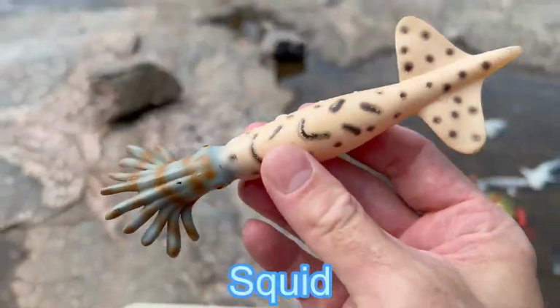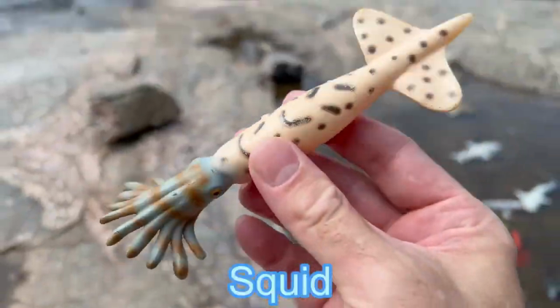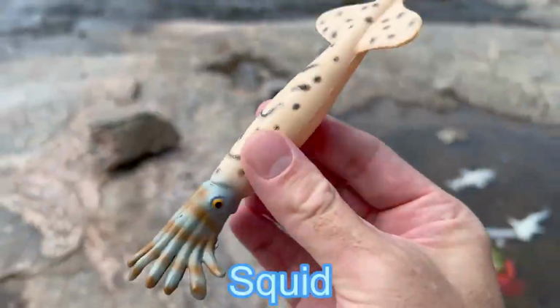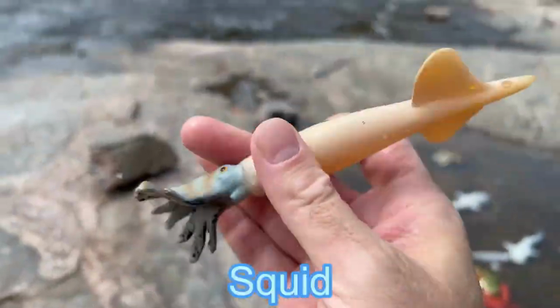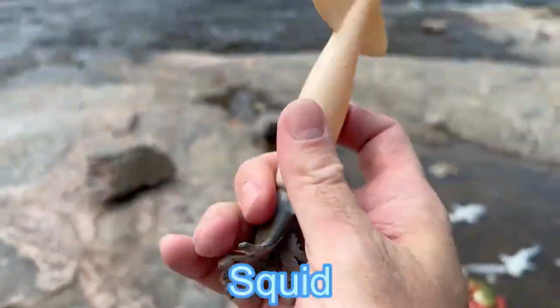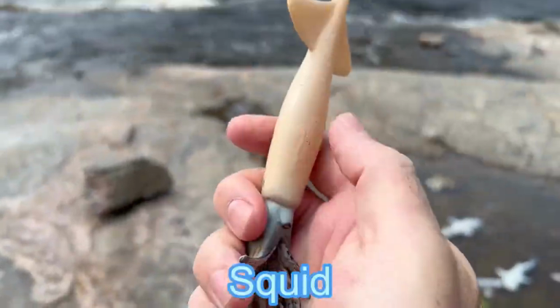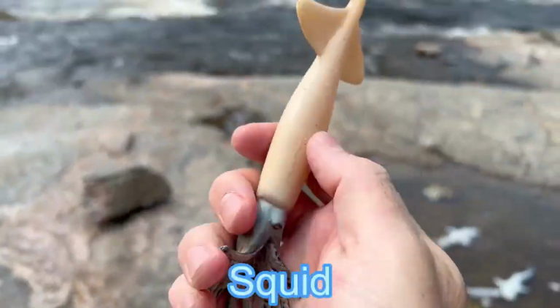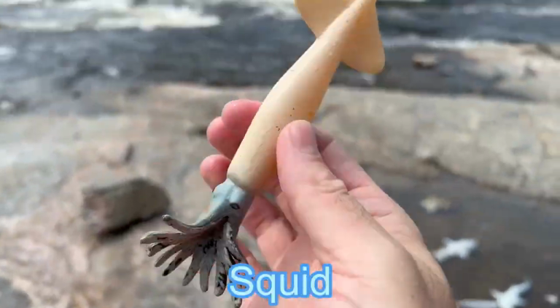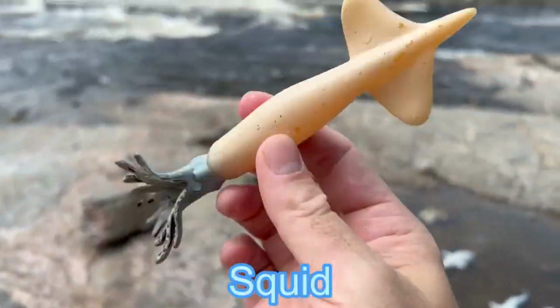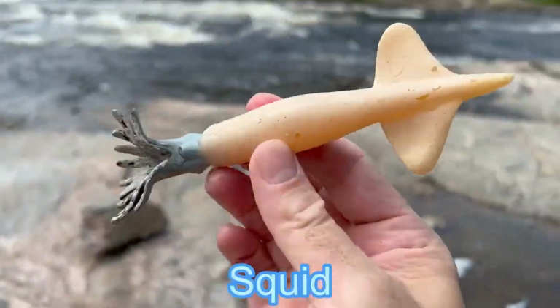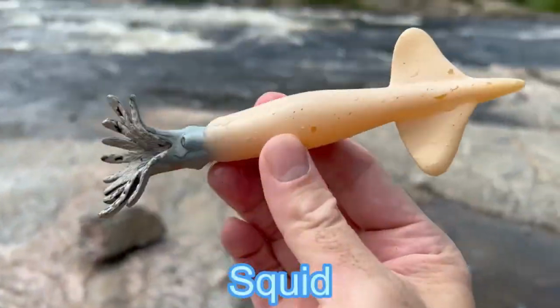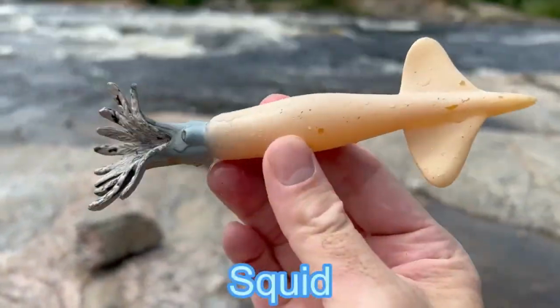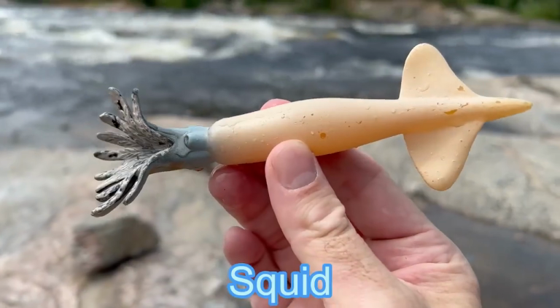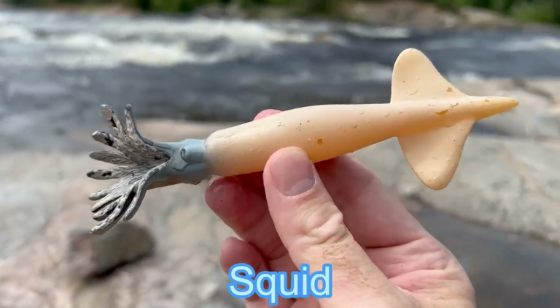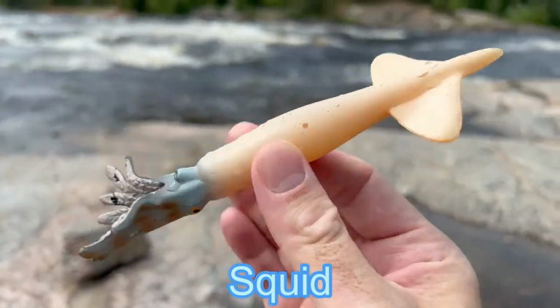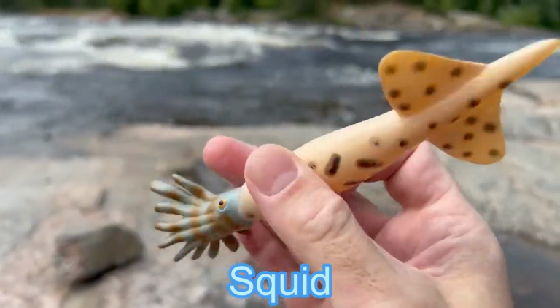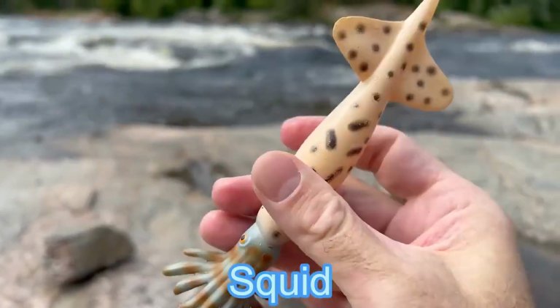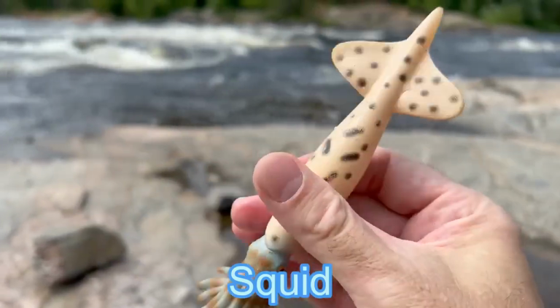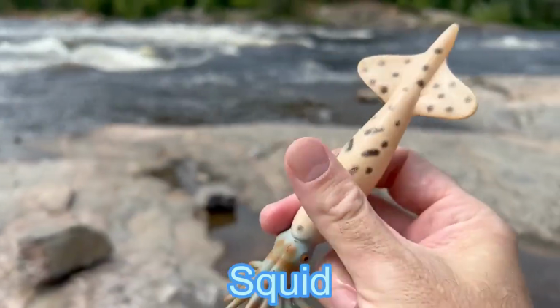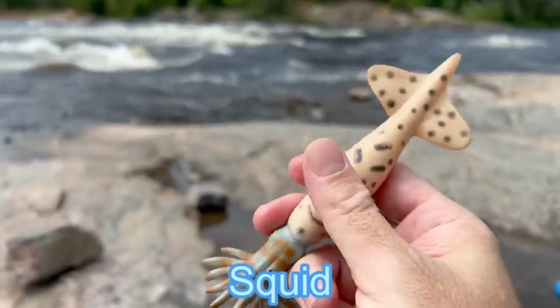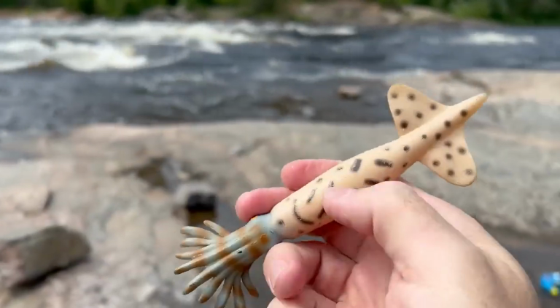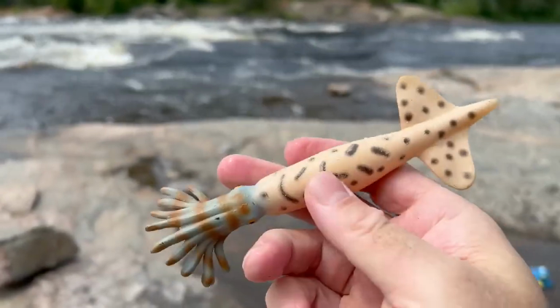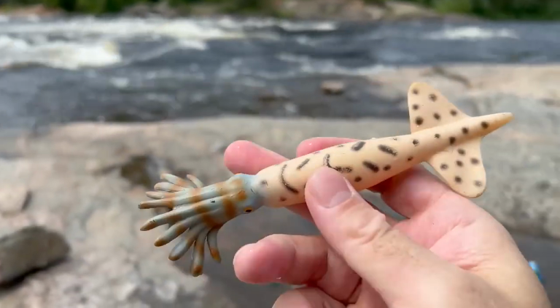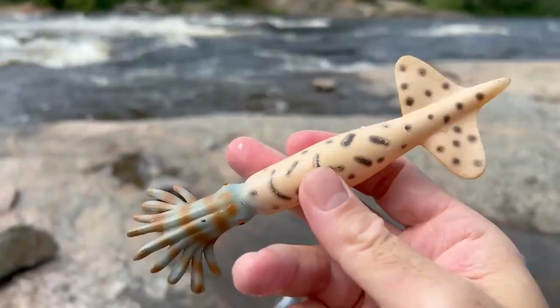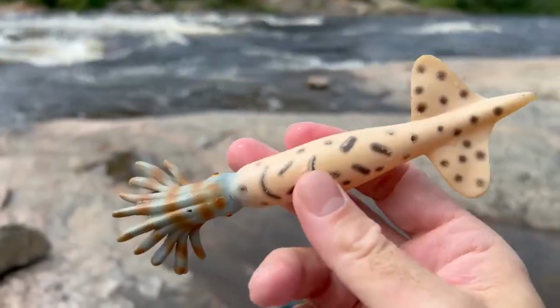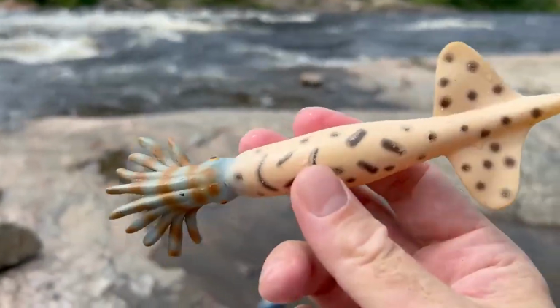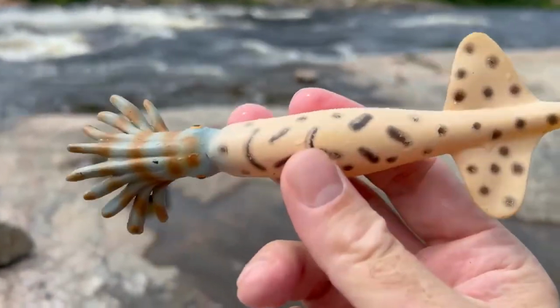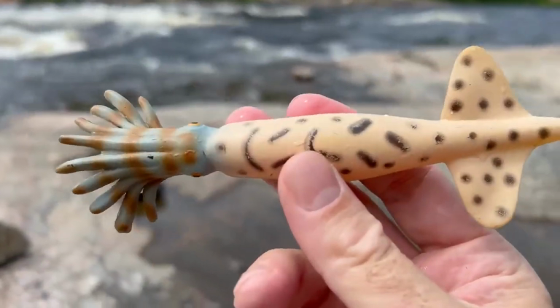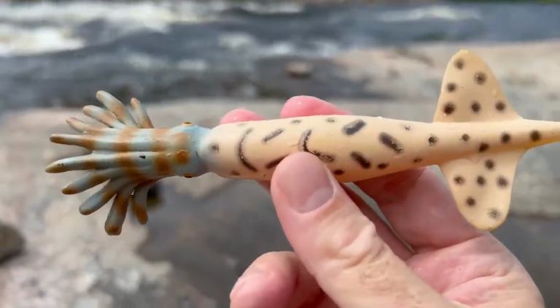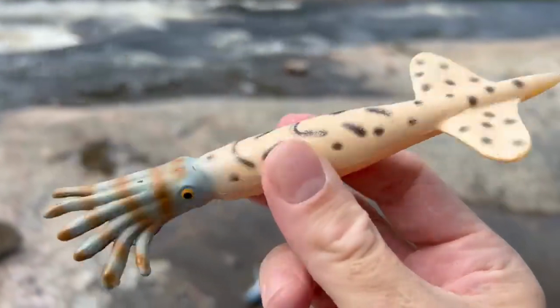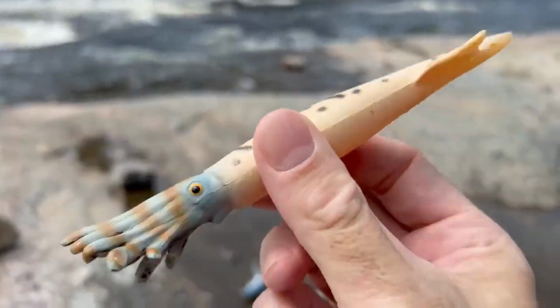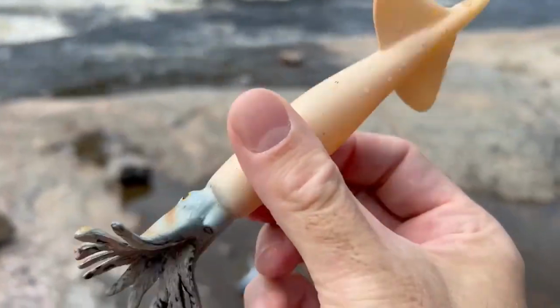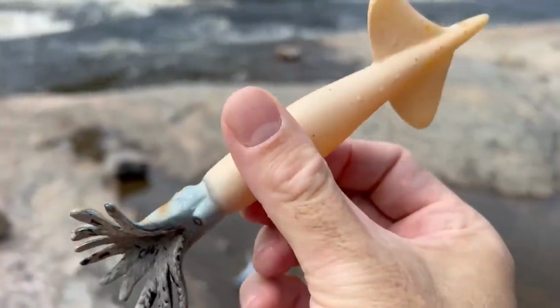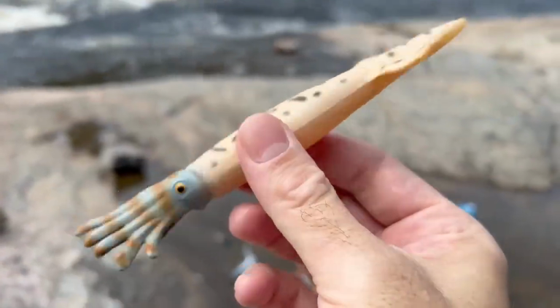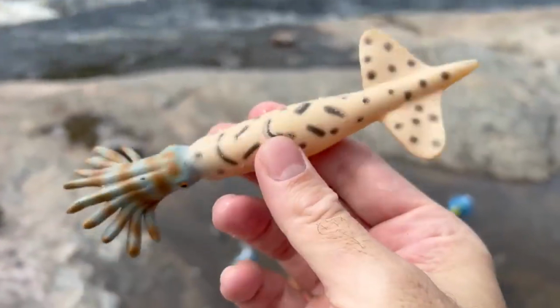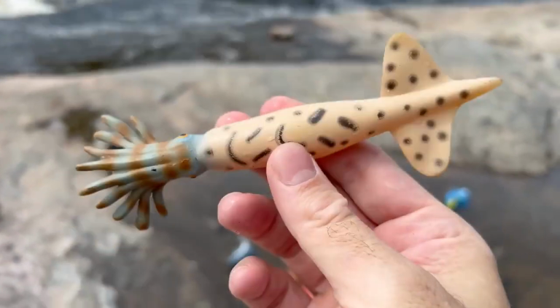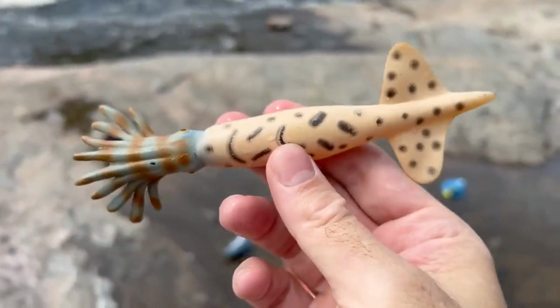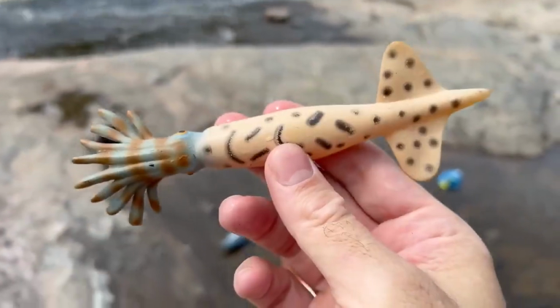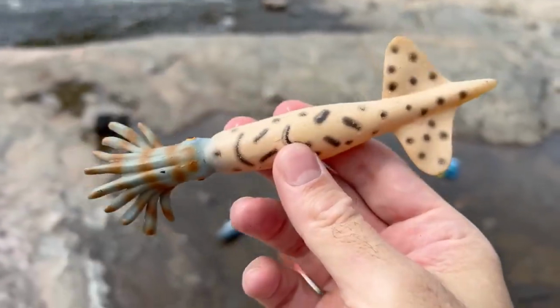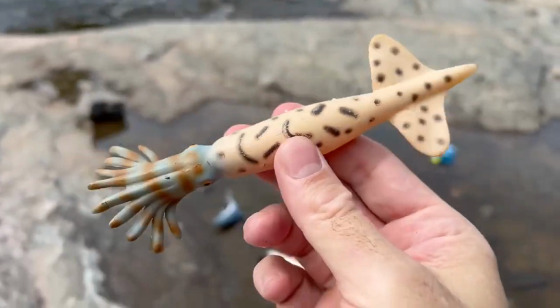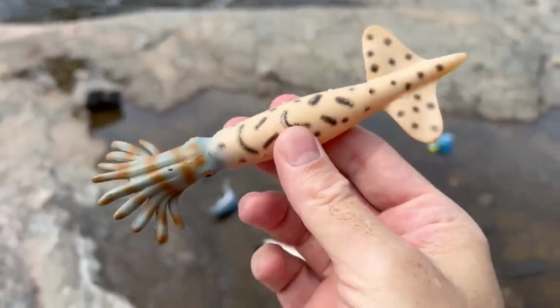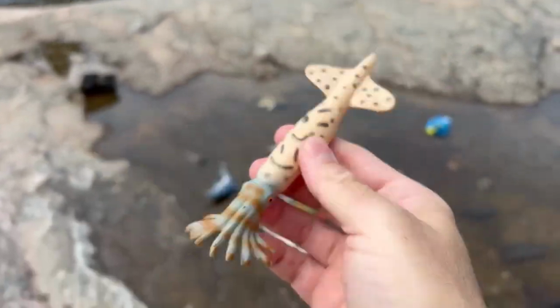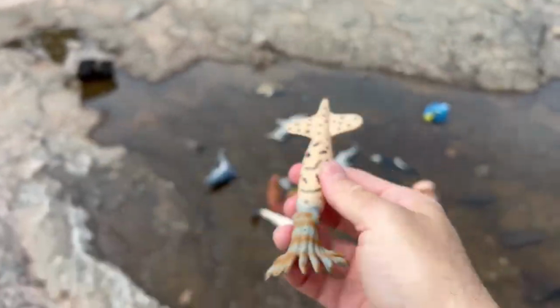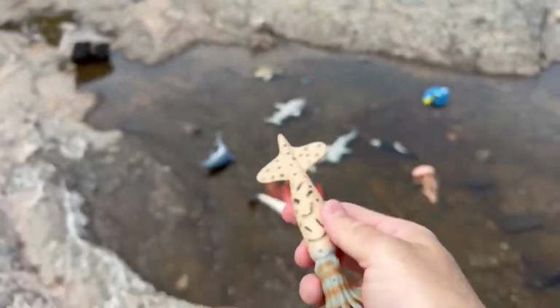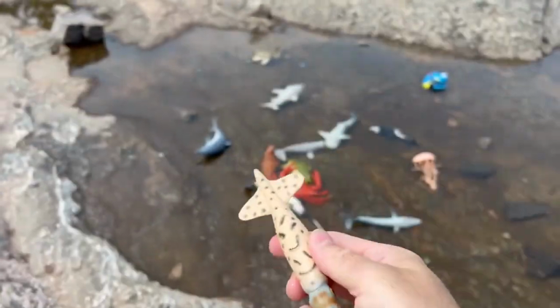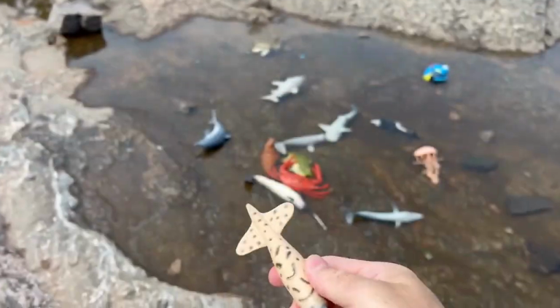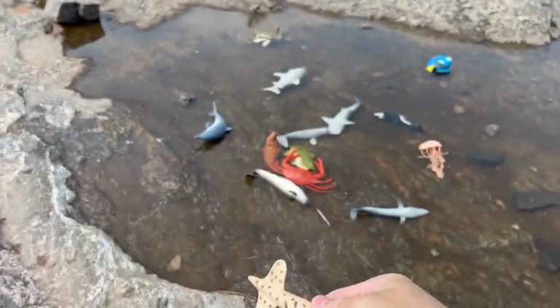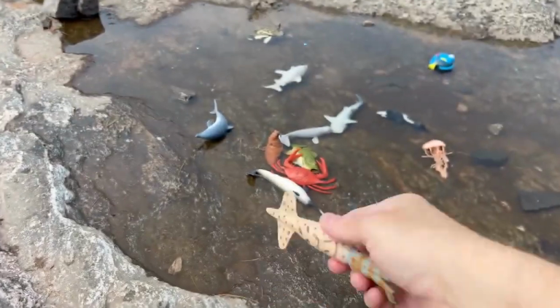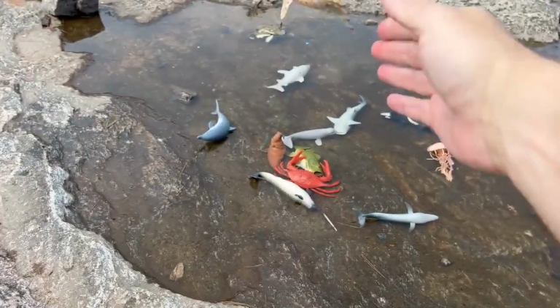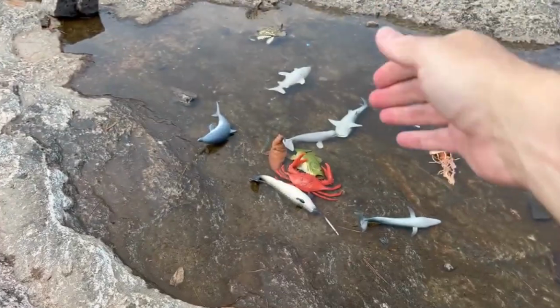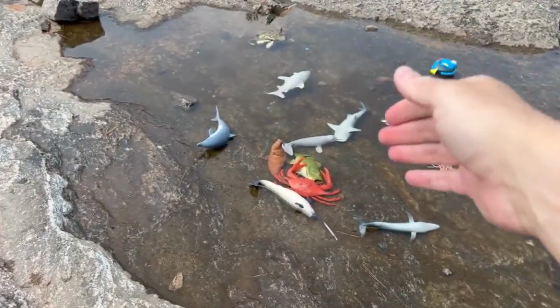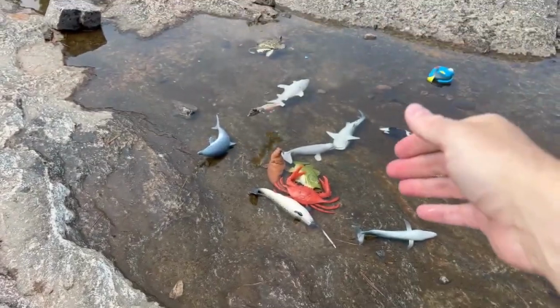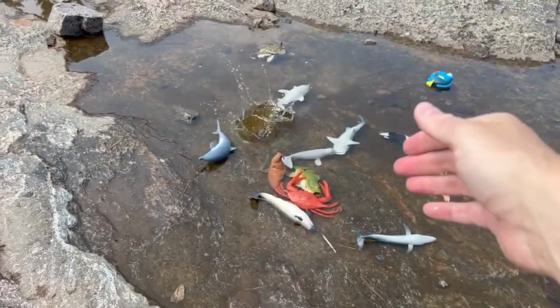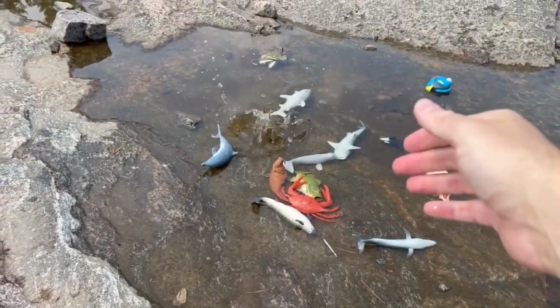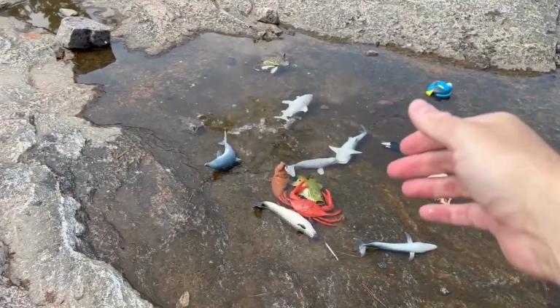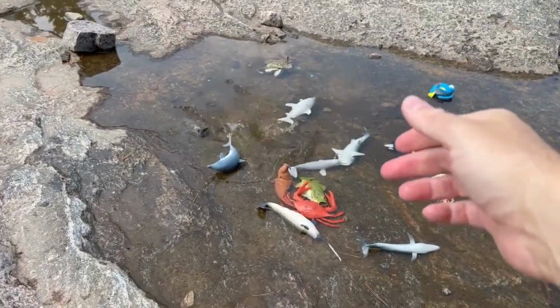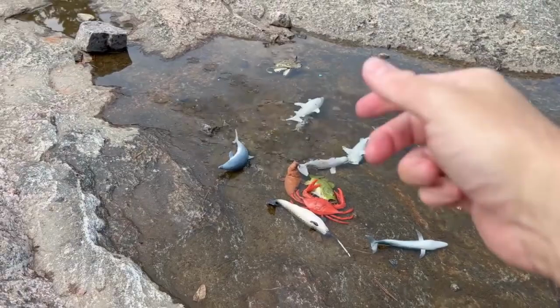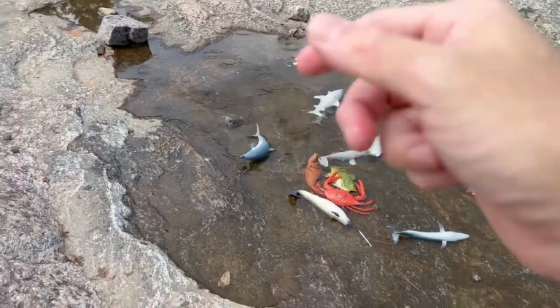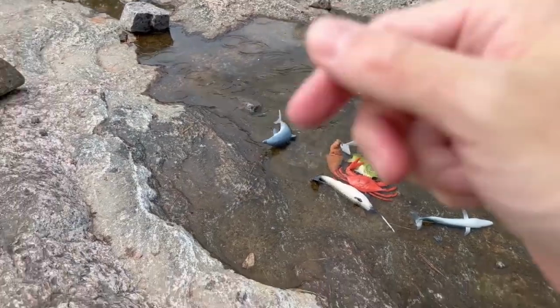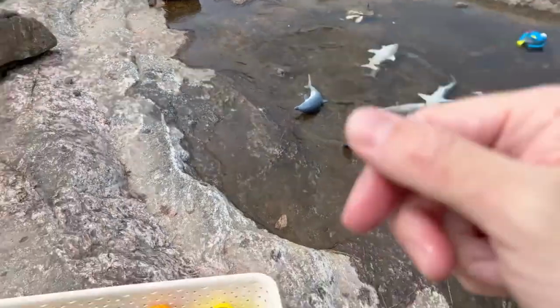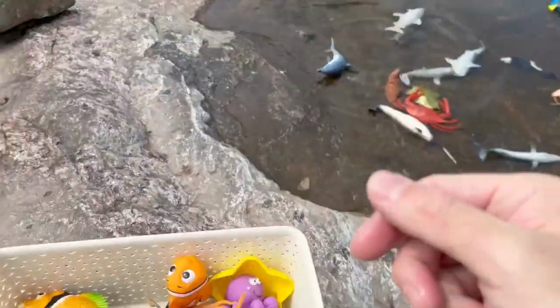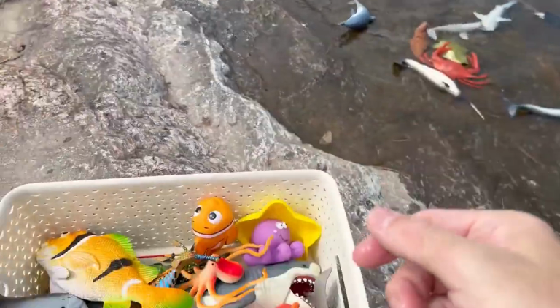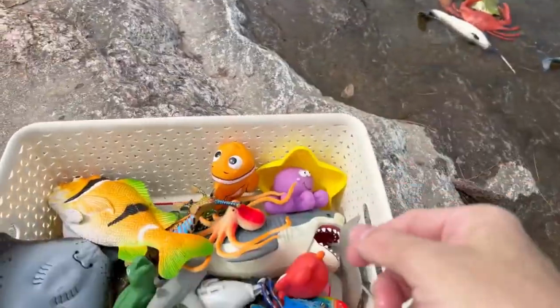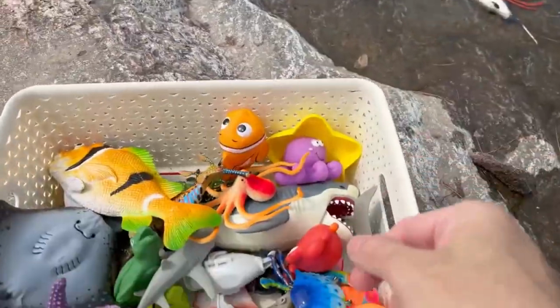Jellyfish. Squid. A nice size squid in the water.